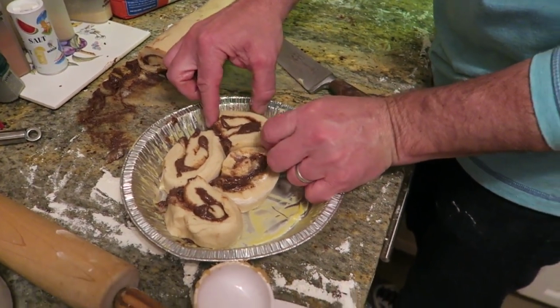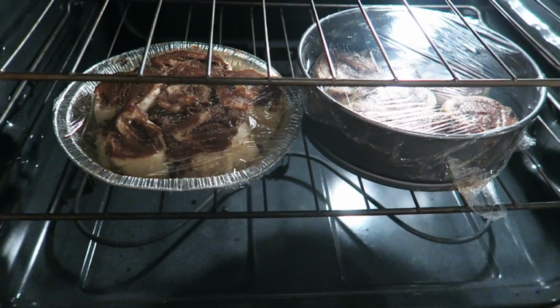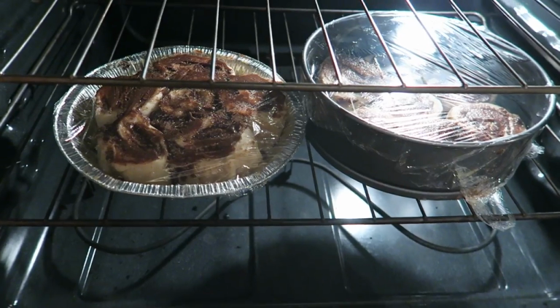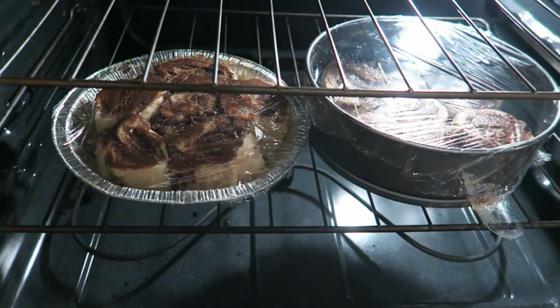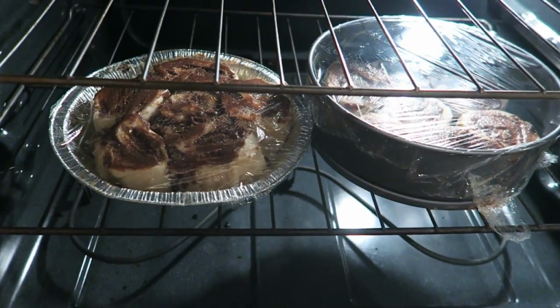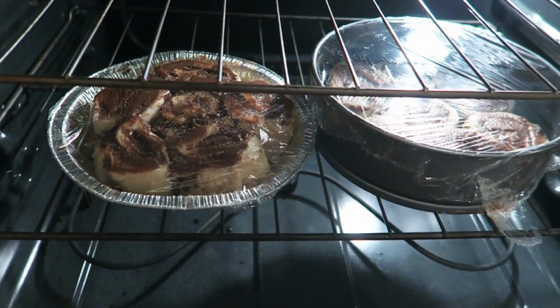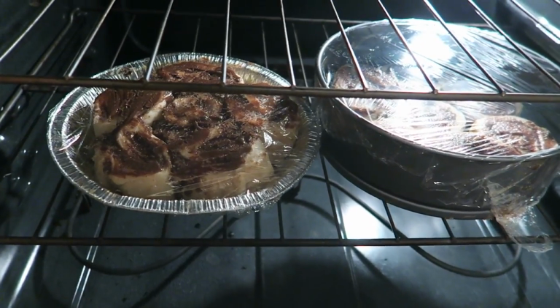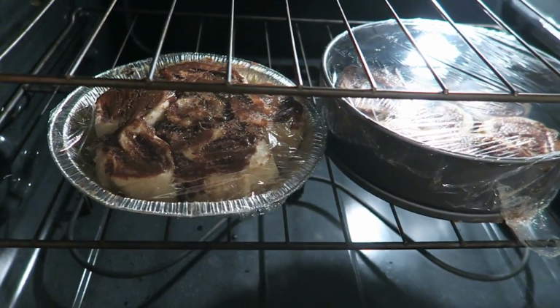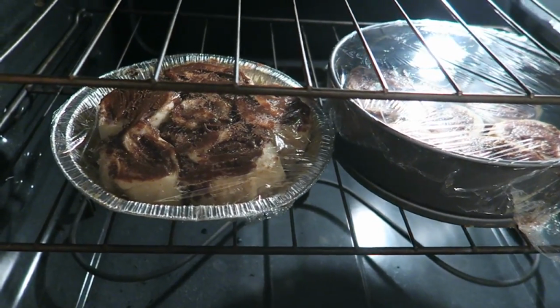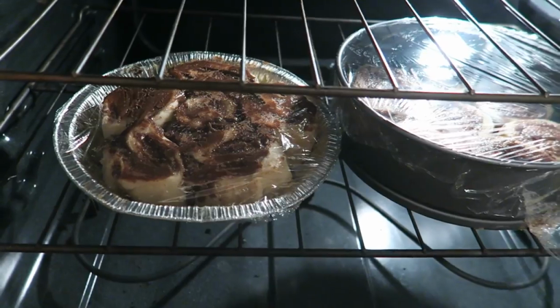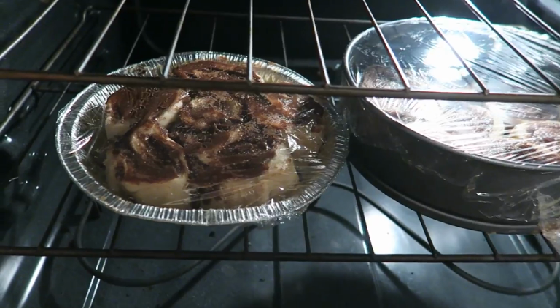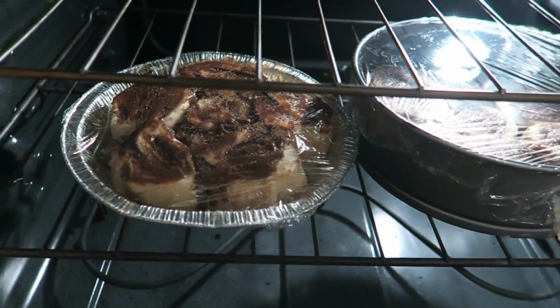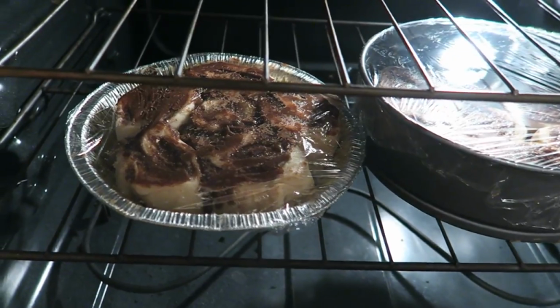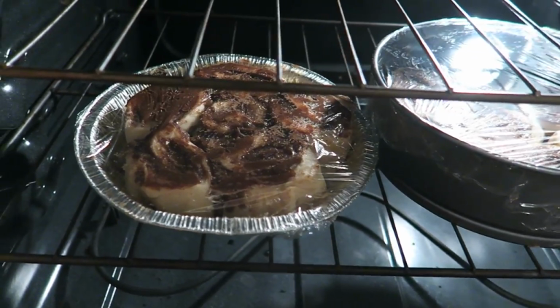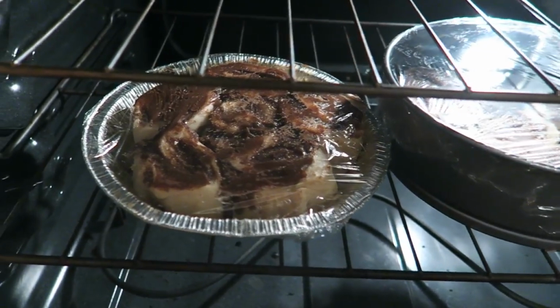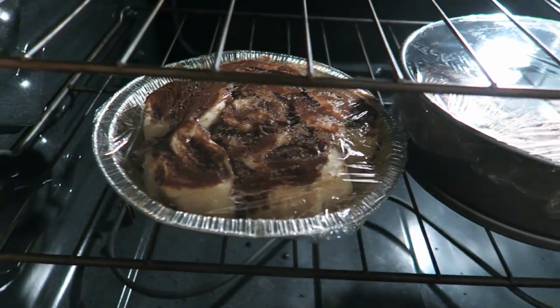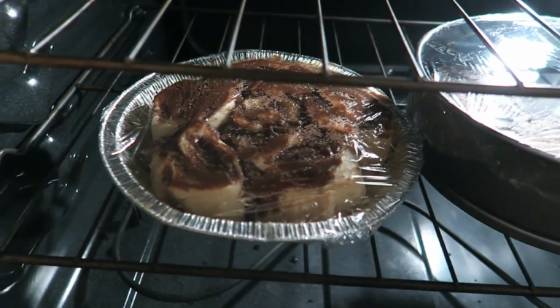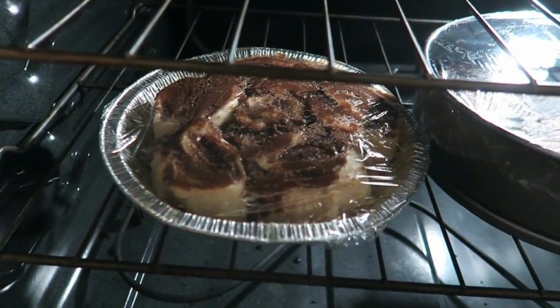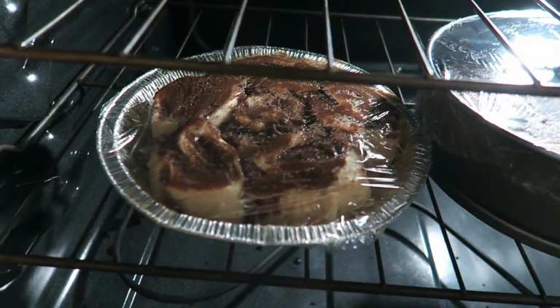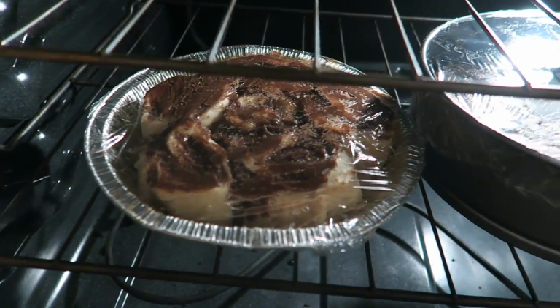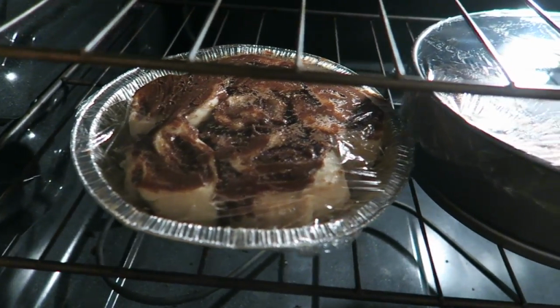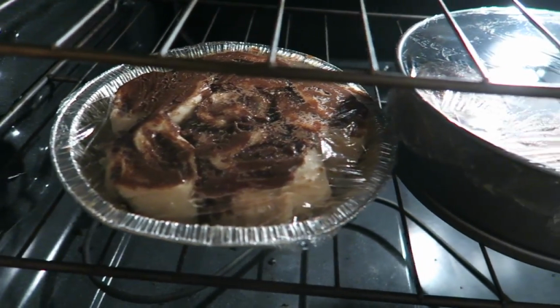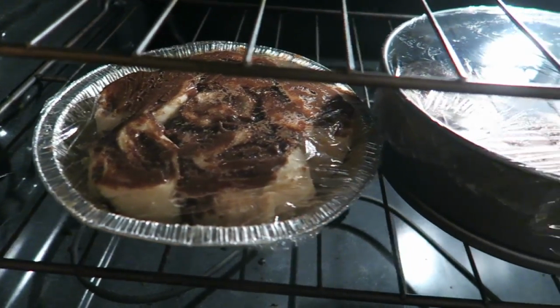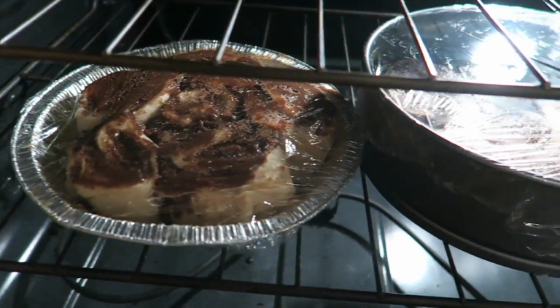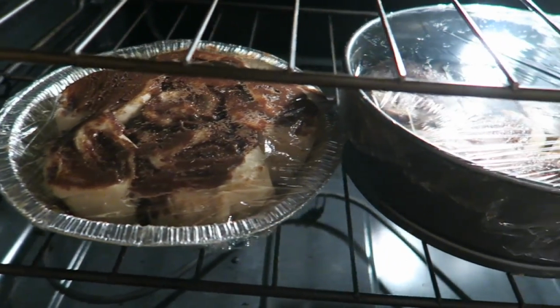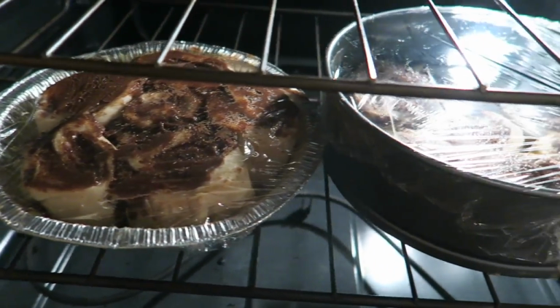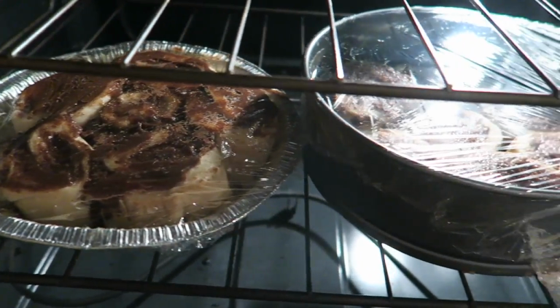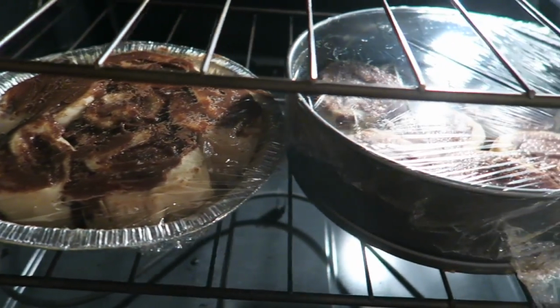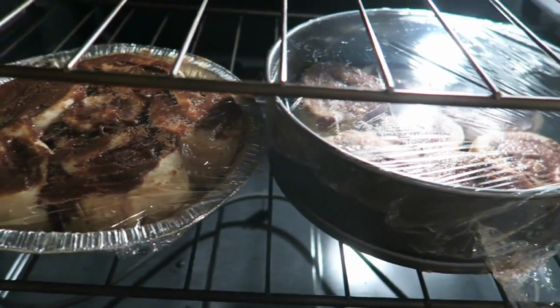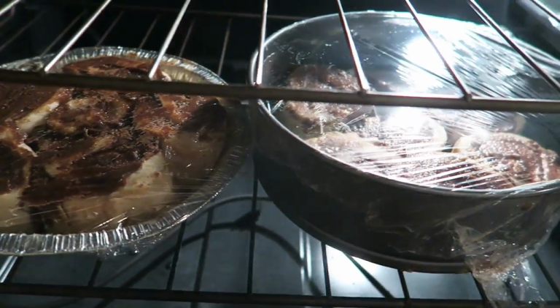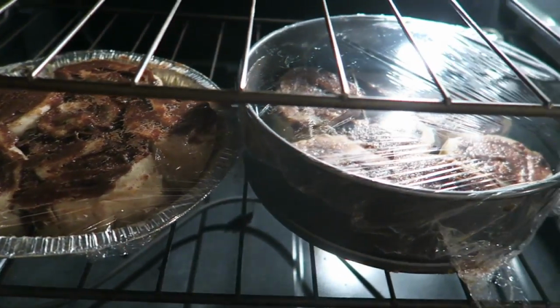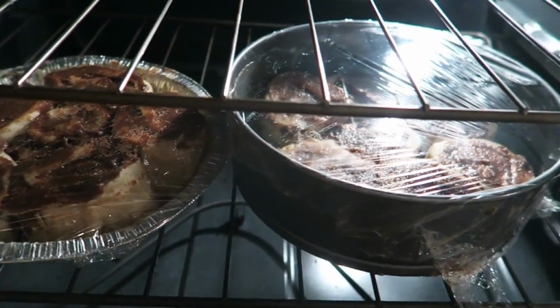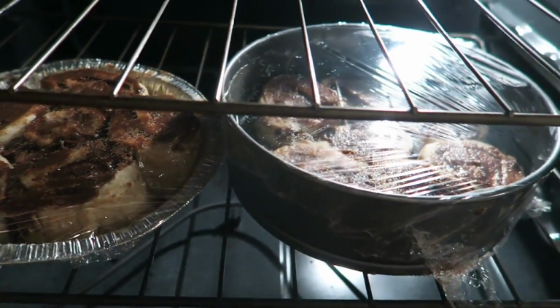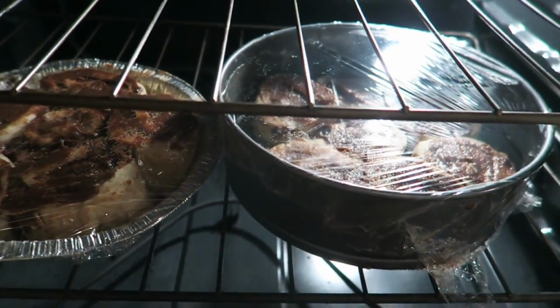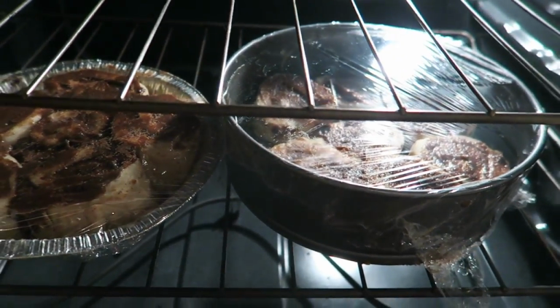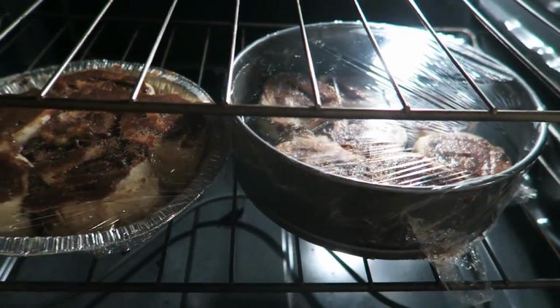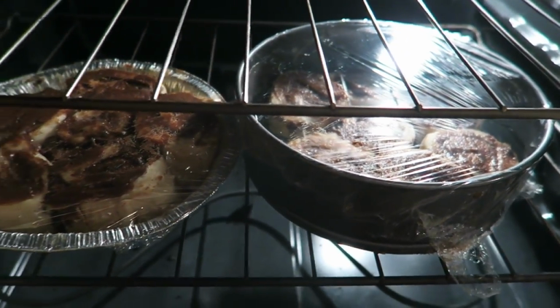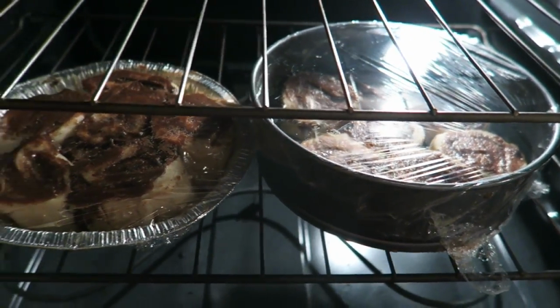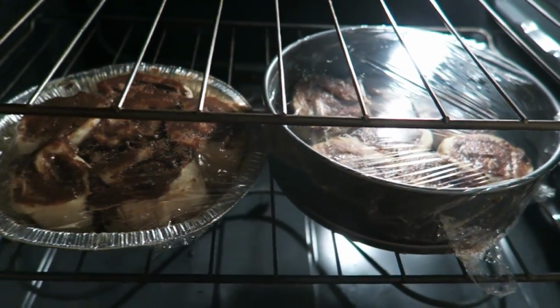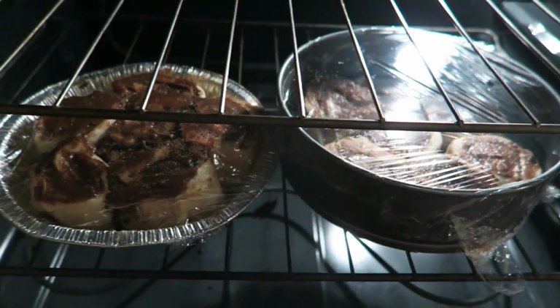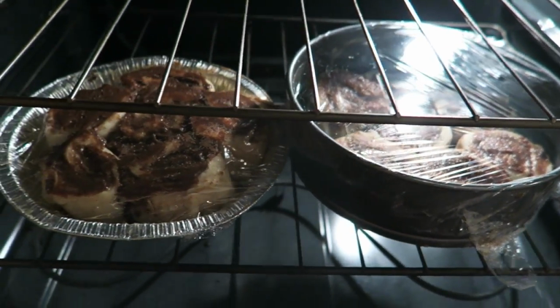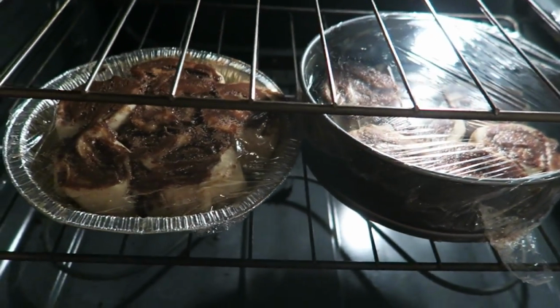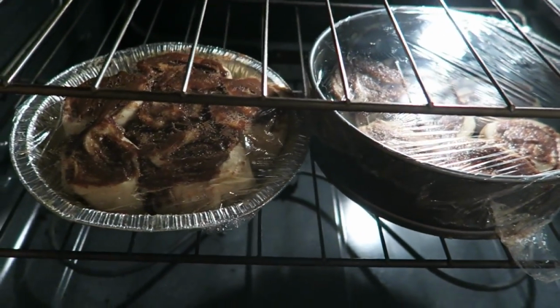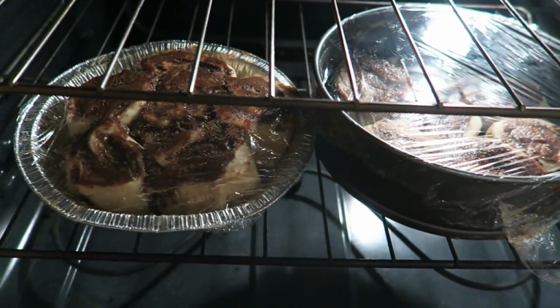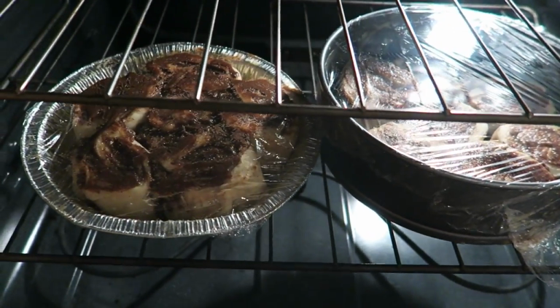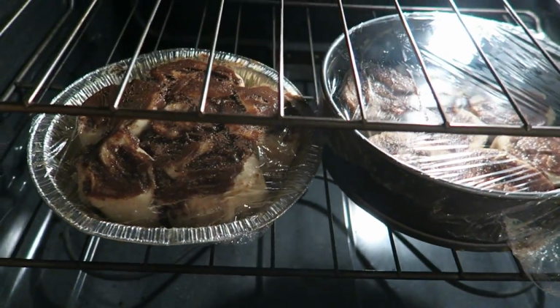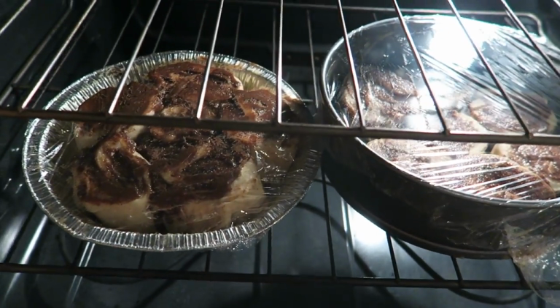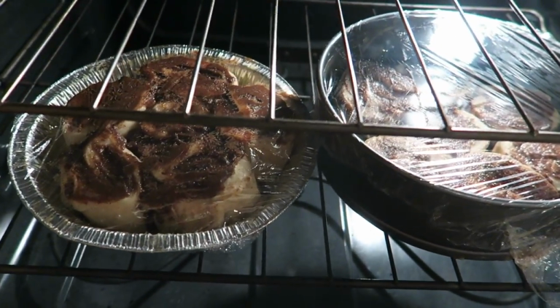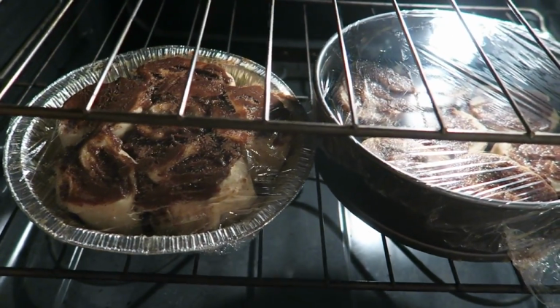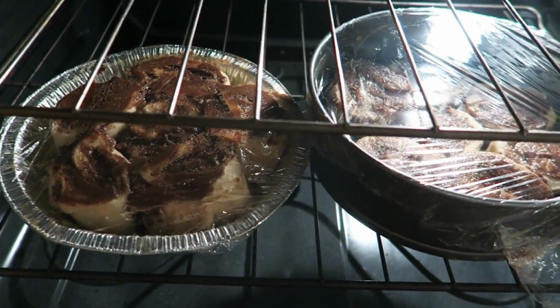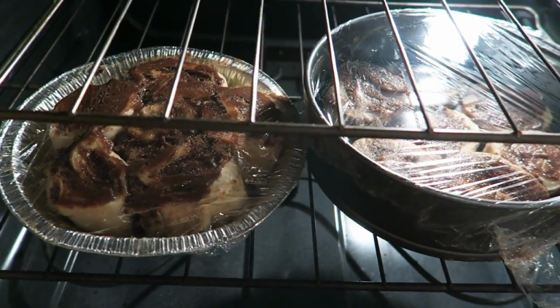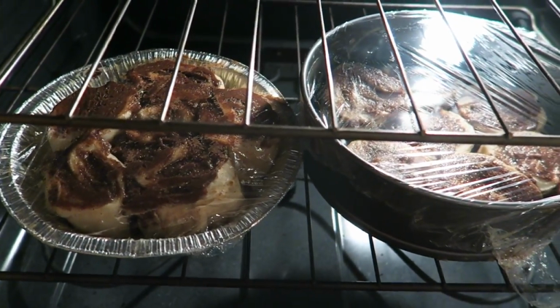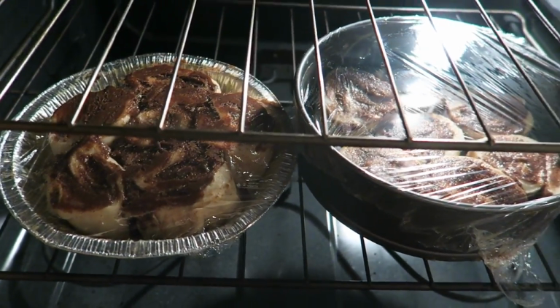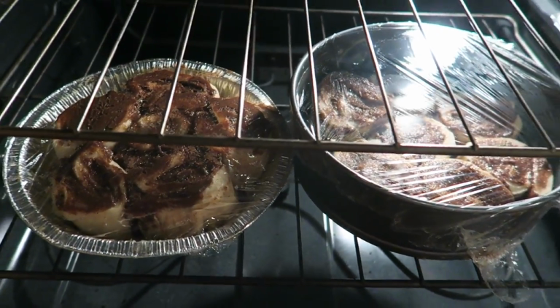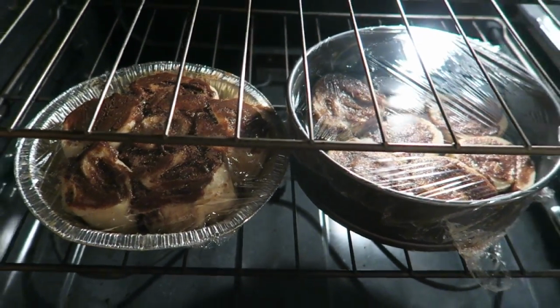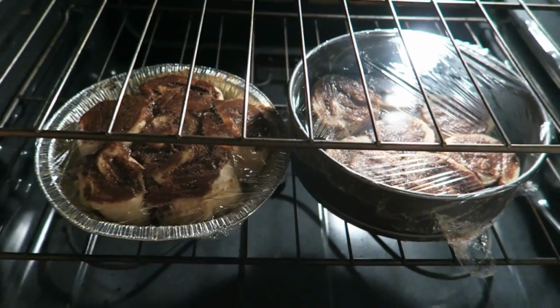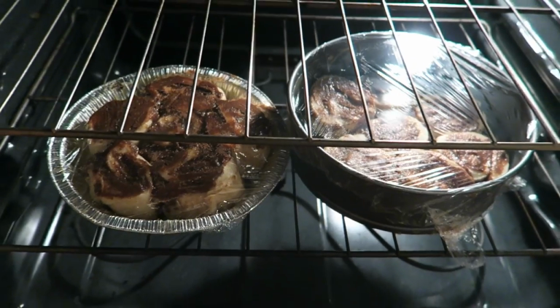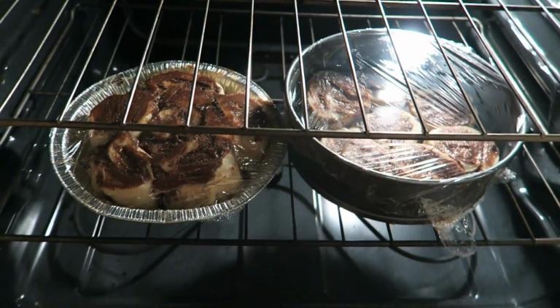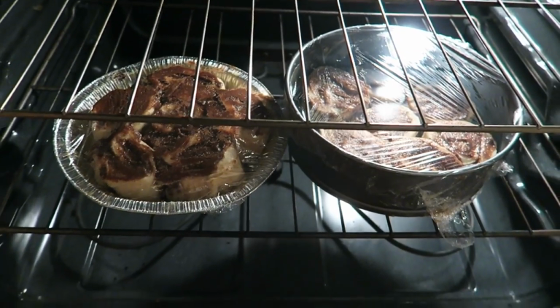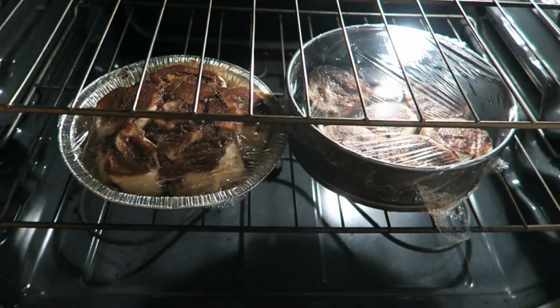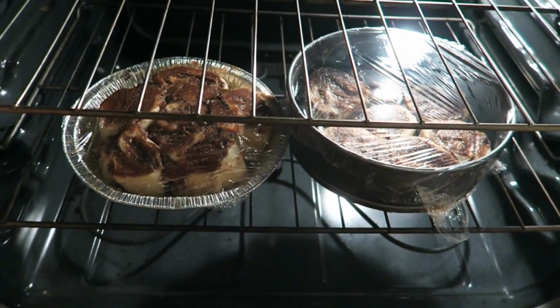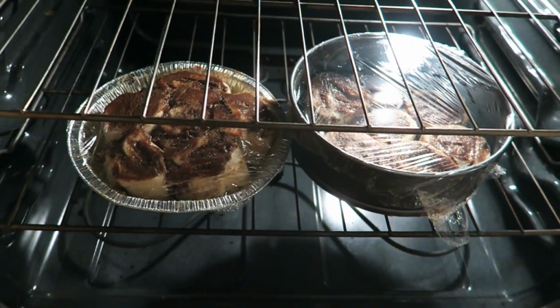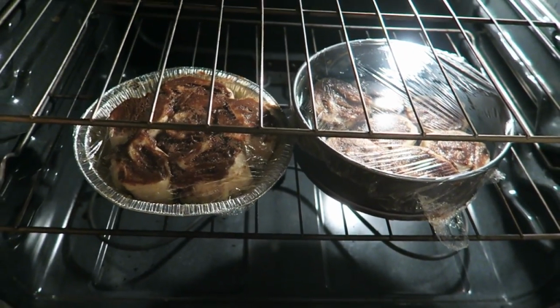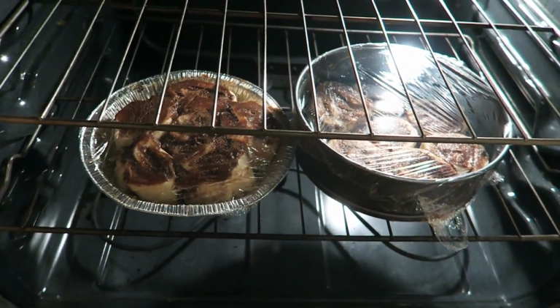Once you put them in the pan, just cover them with plastic wrap and let them rise for 30 more minutes in a warm spot.